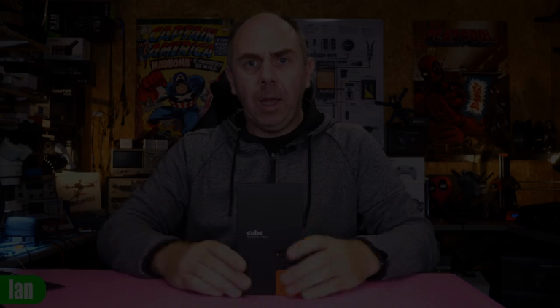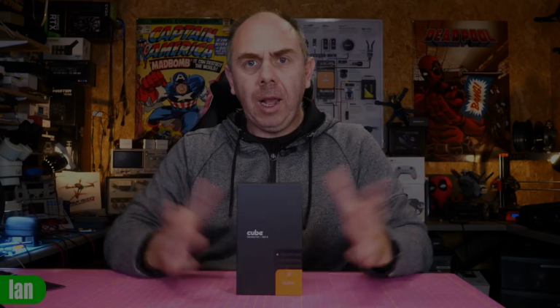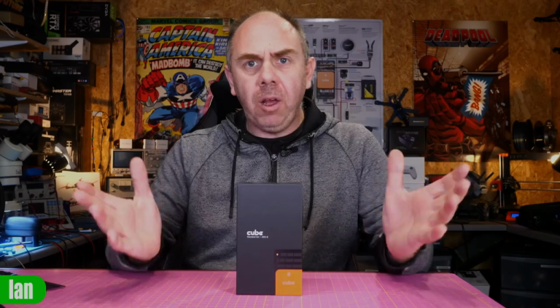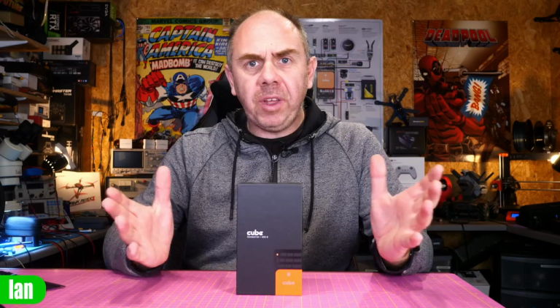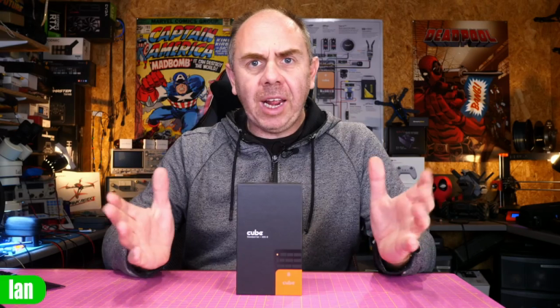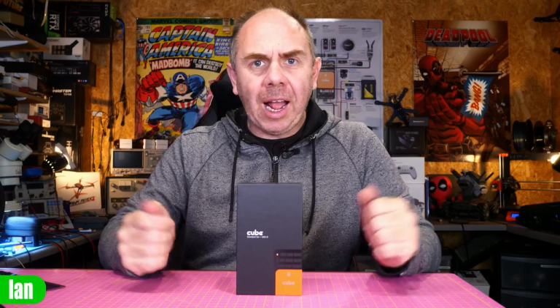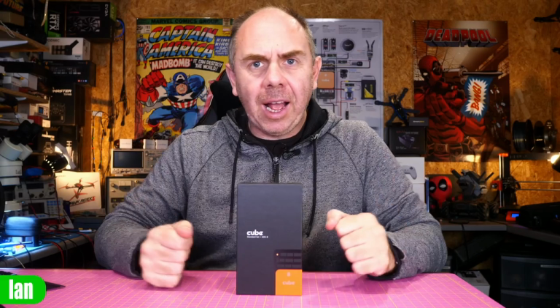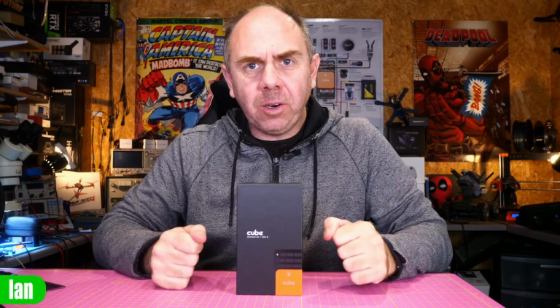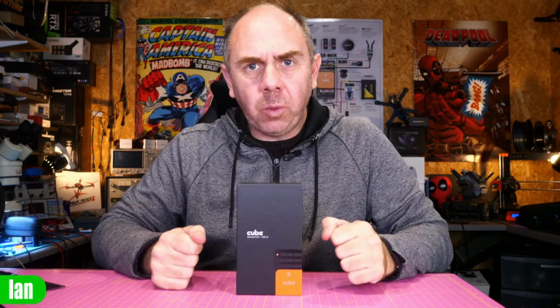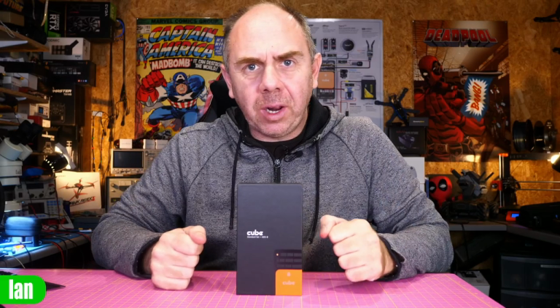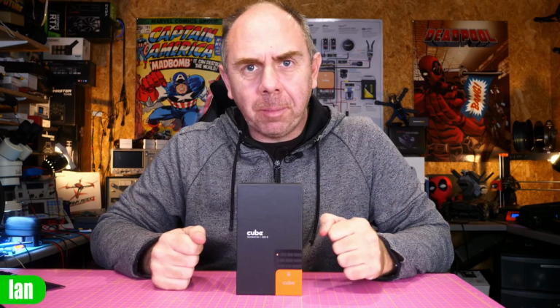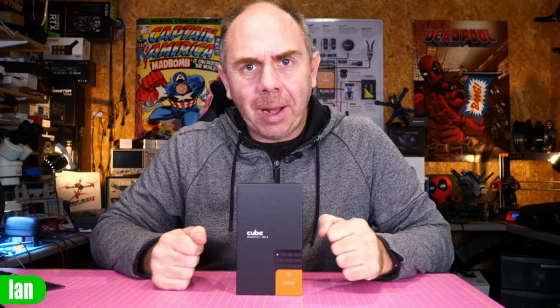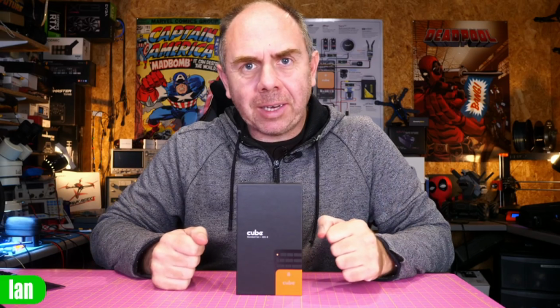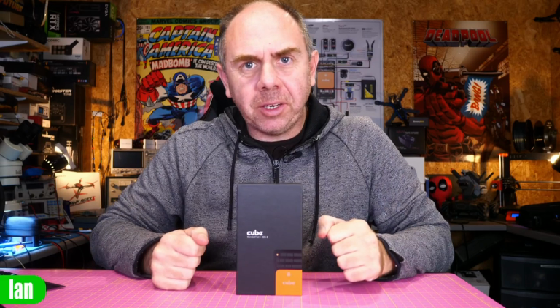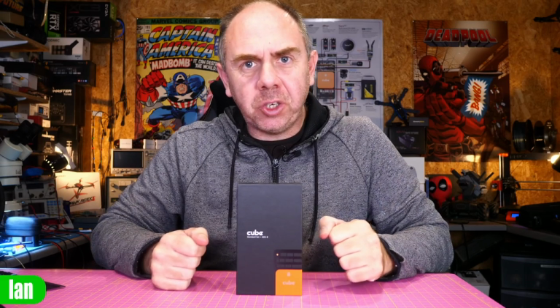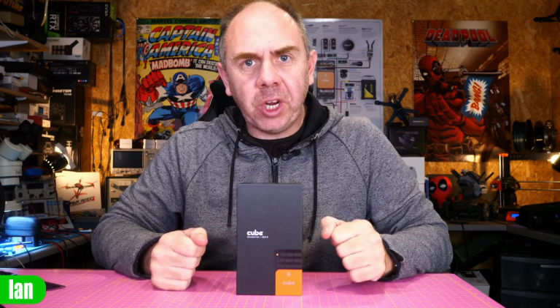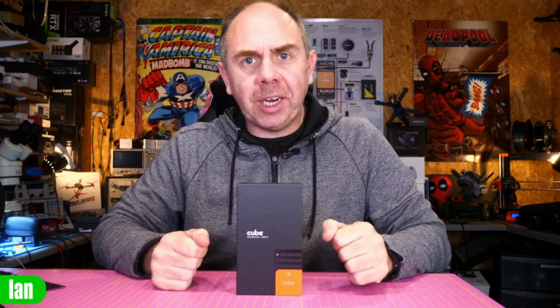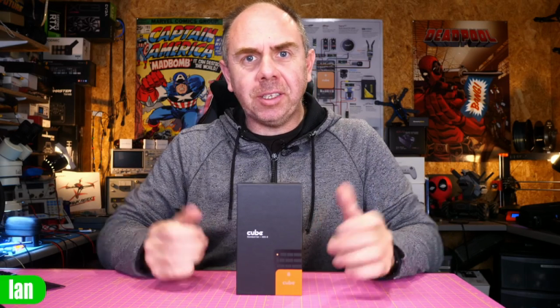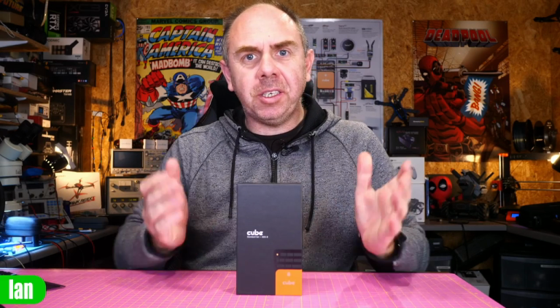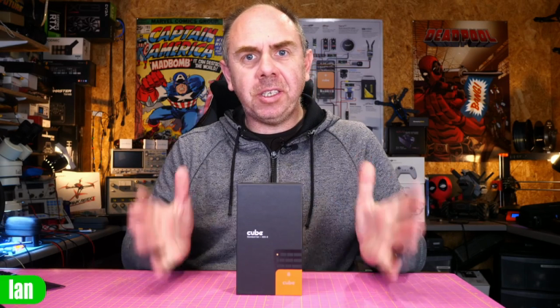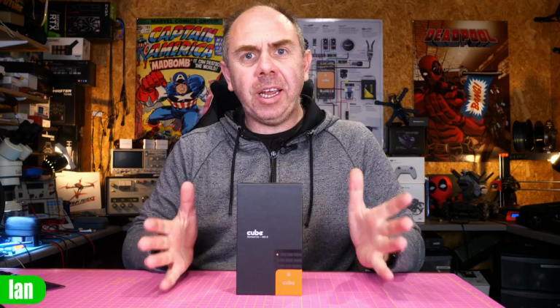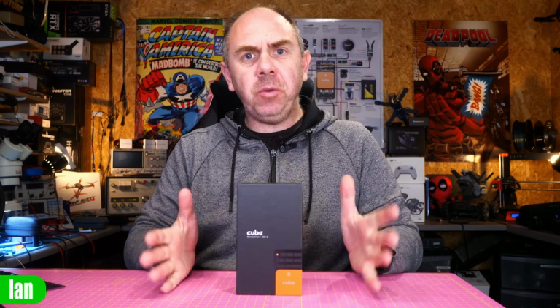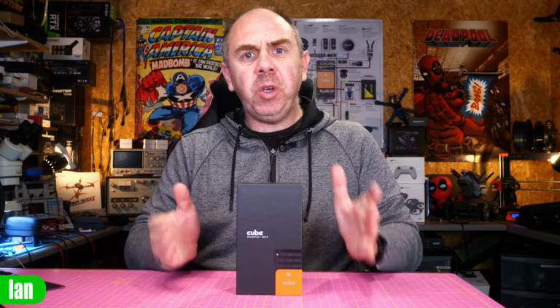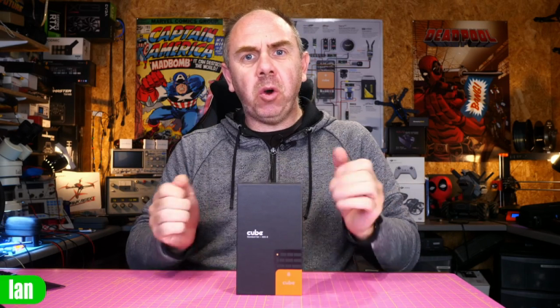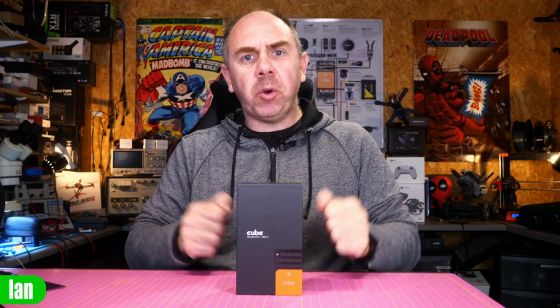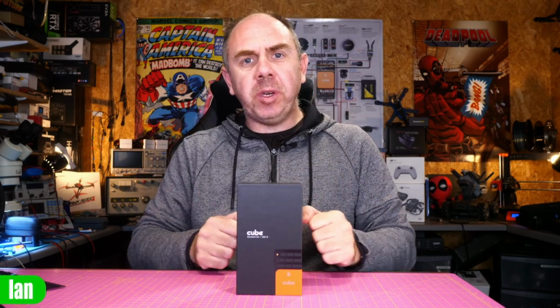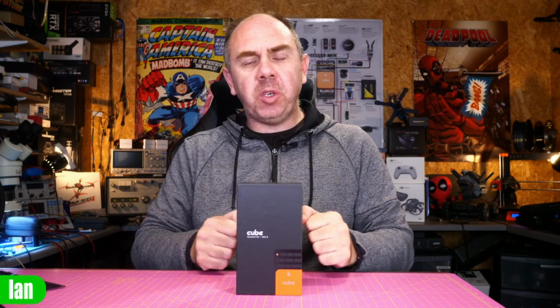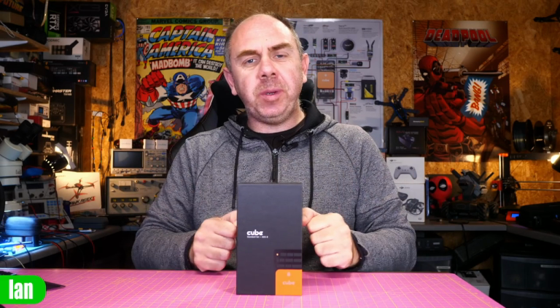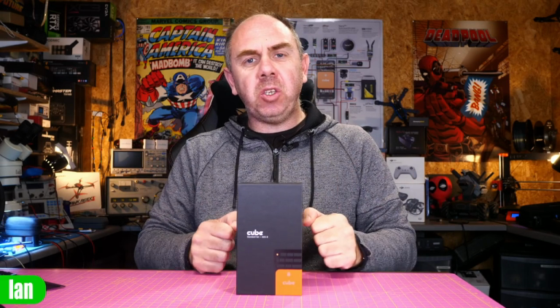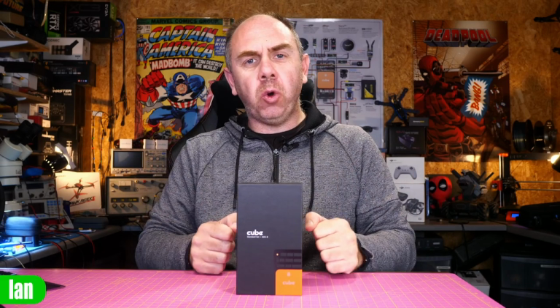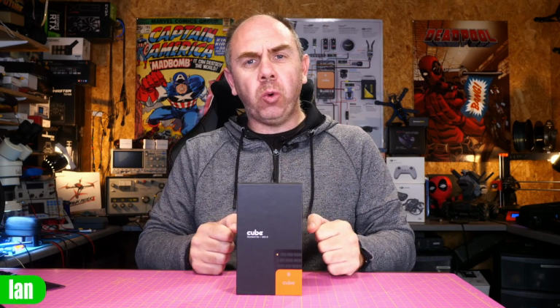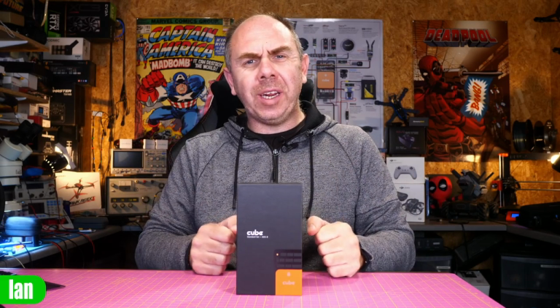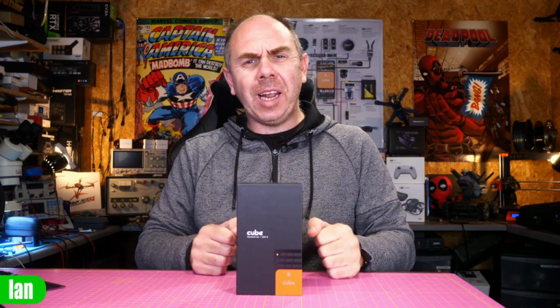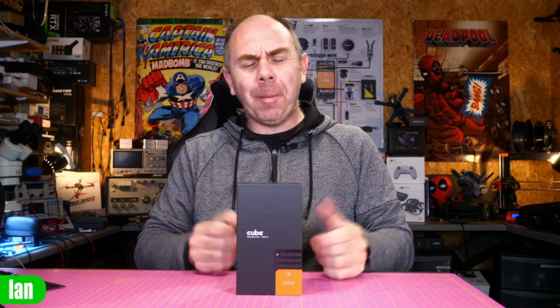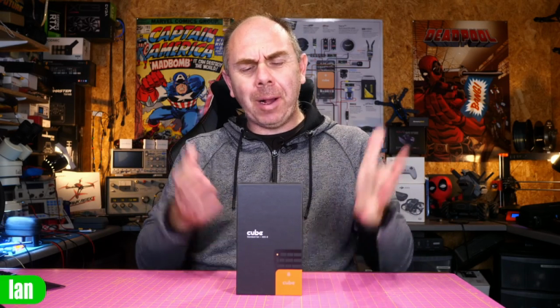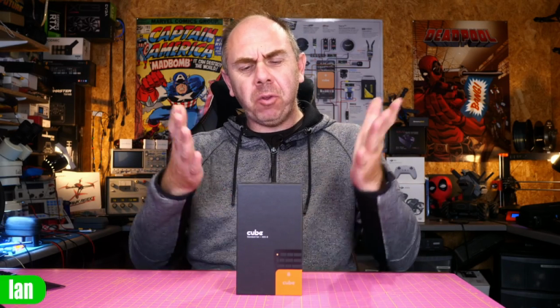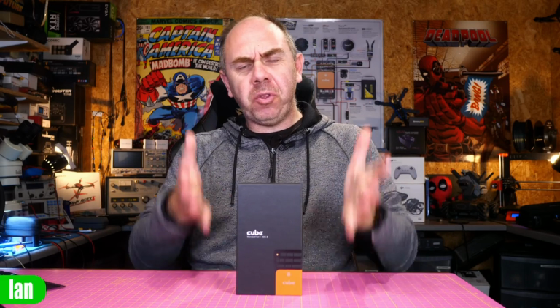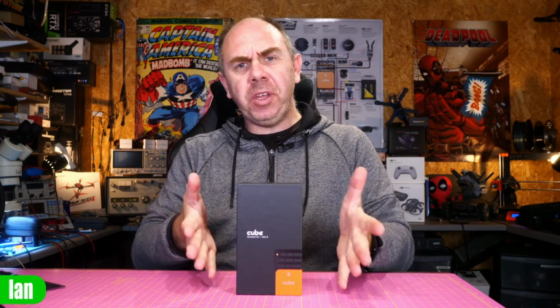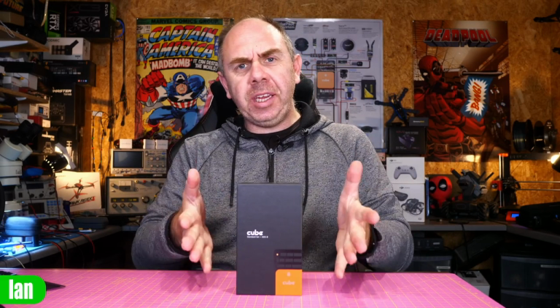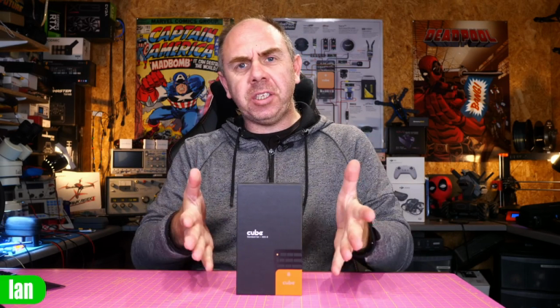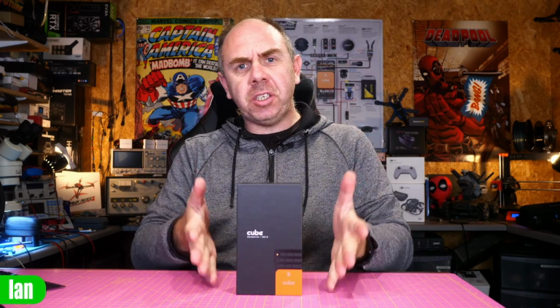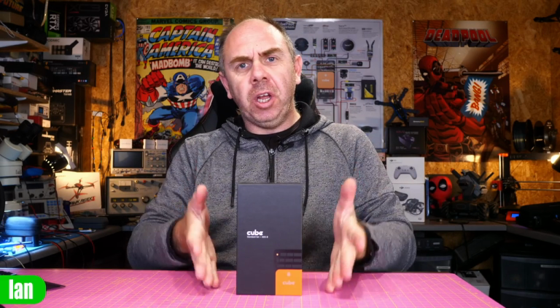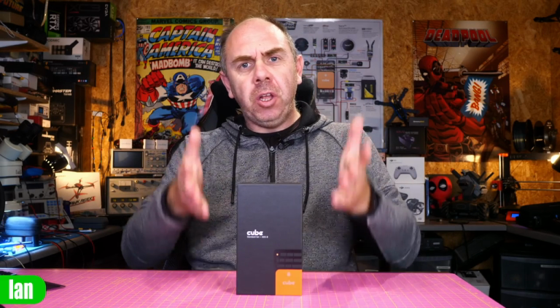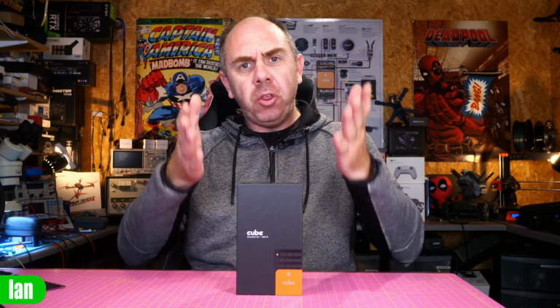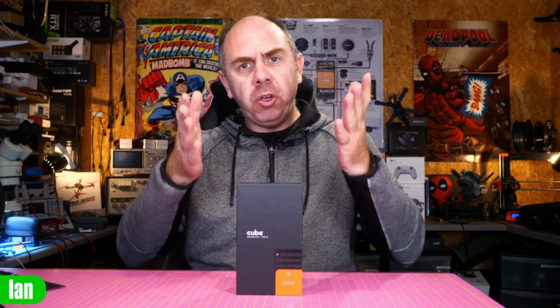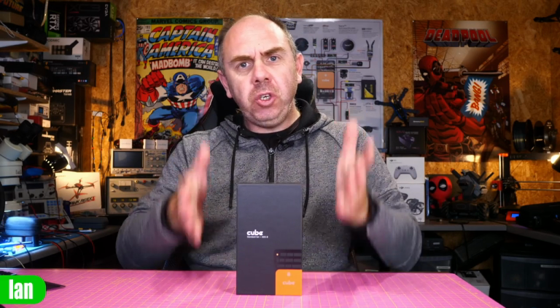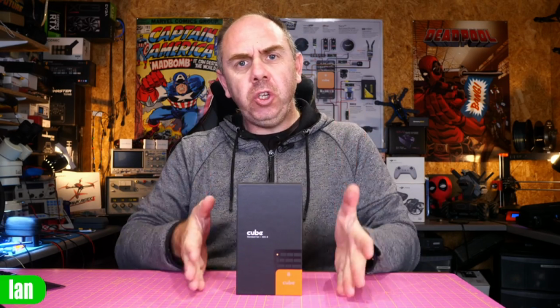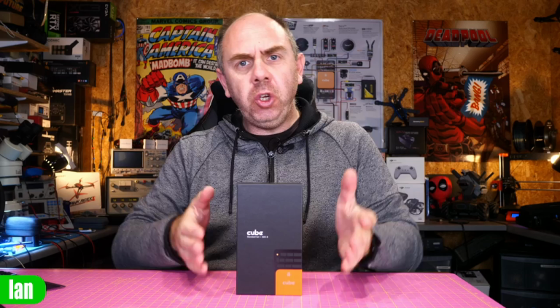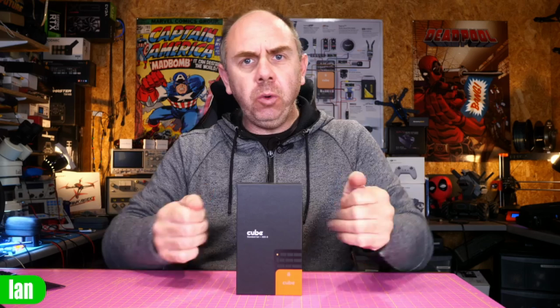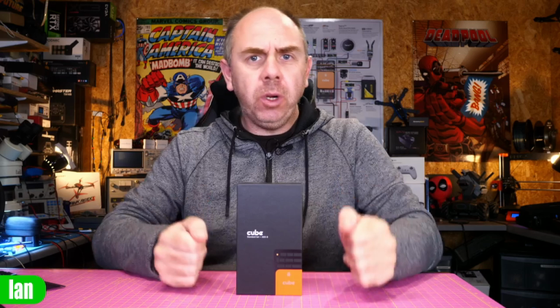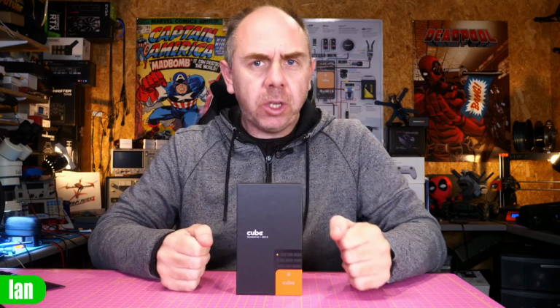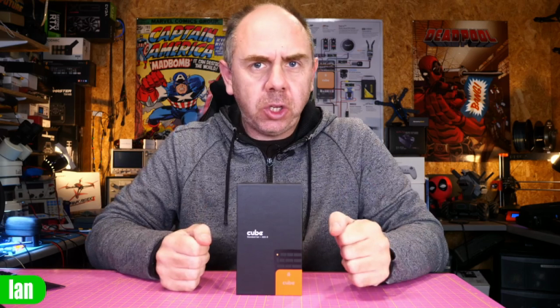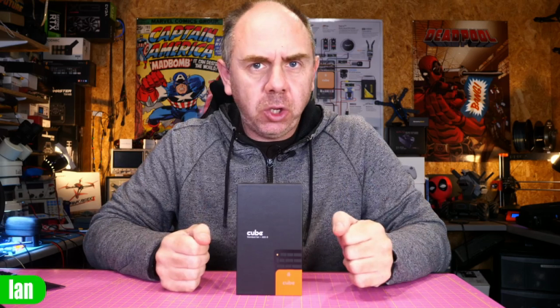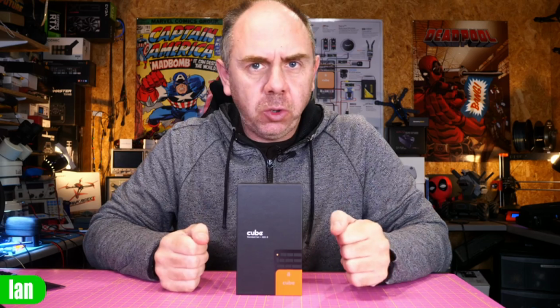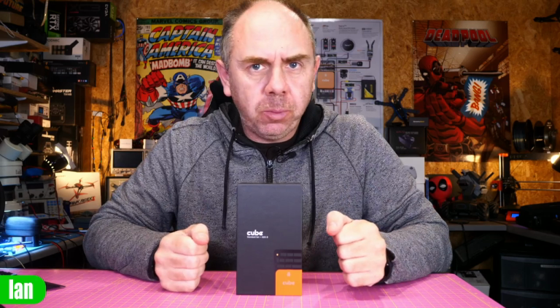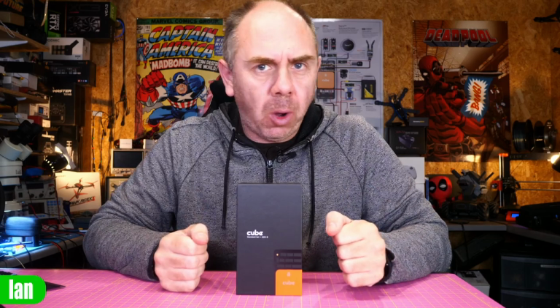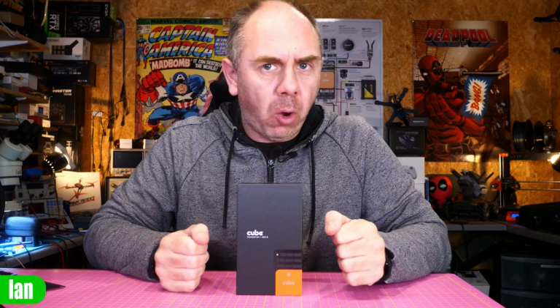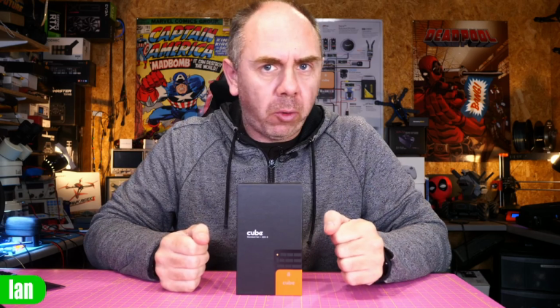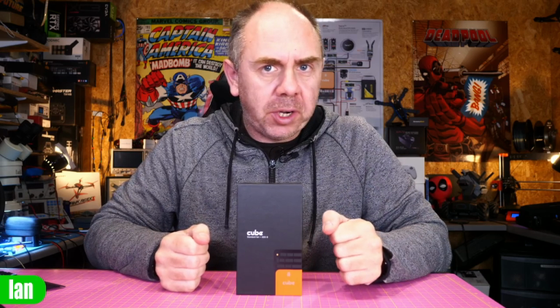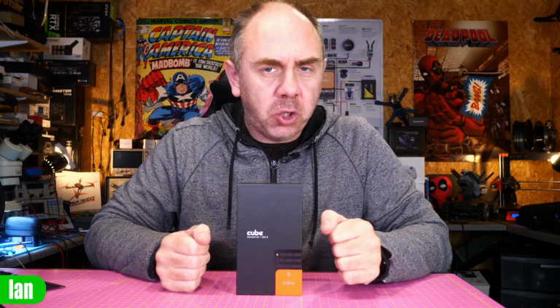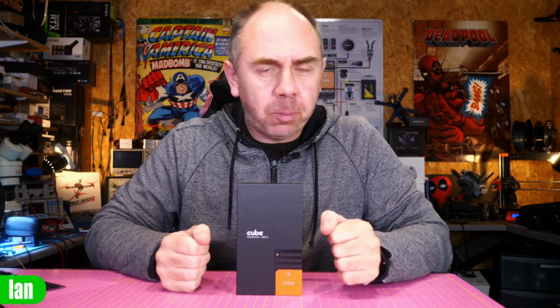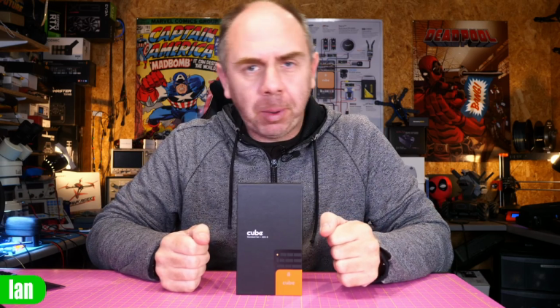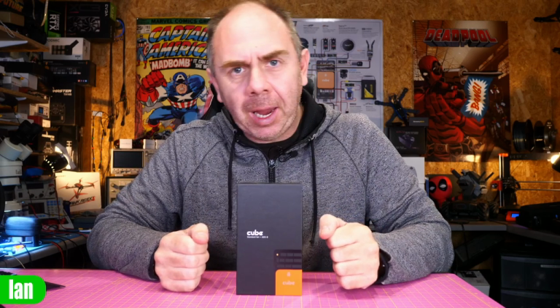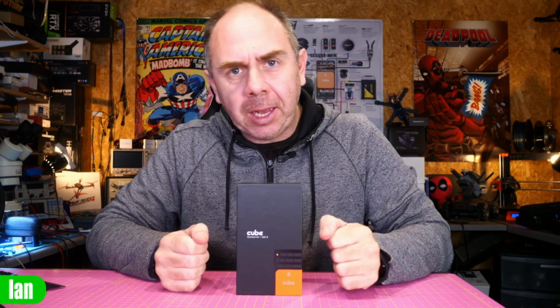Hello there and welcome back to the channel. Today we are going to be talking about the new Cube Orange Plus.